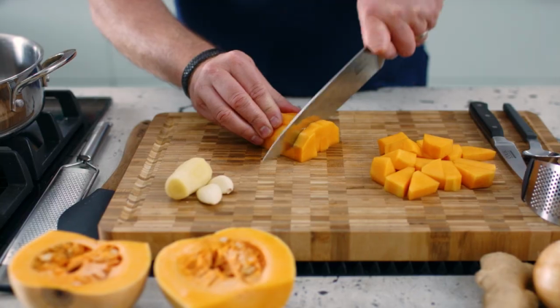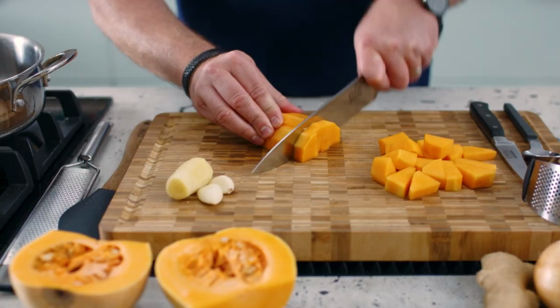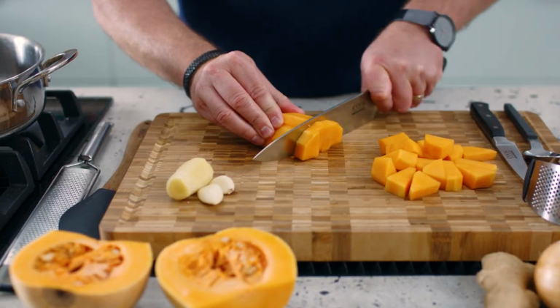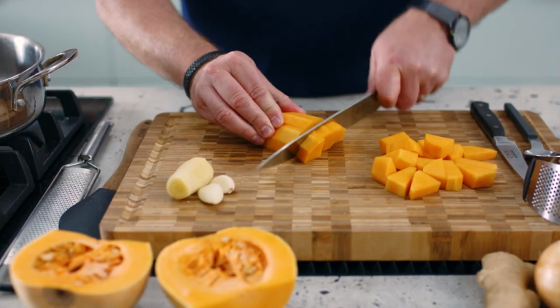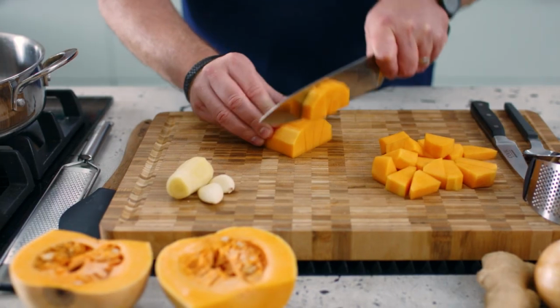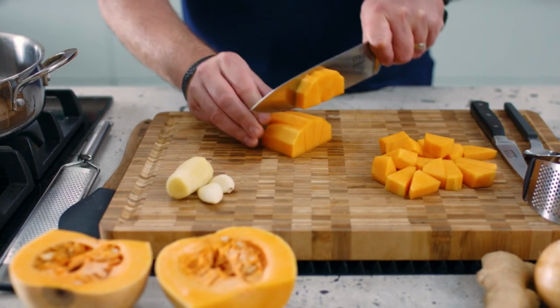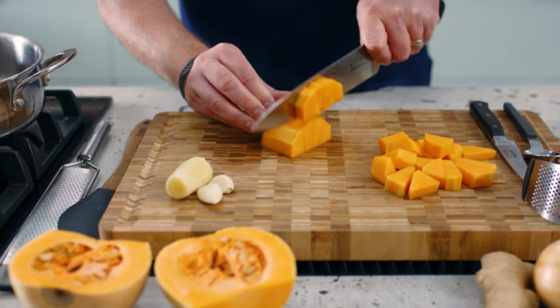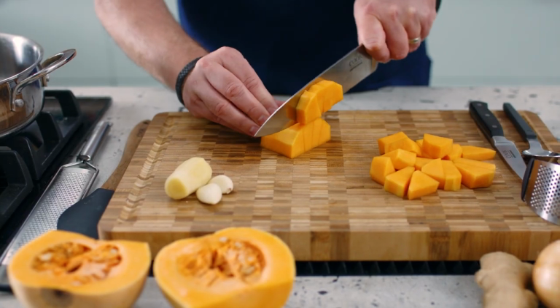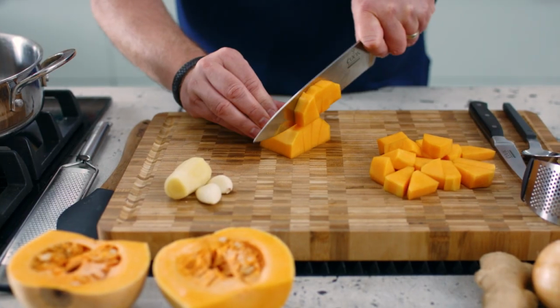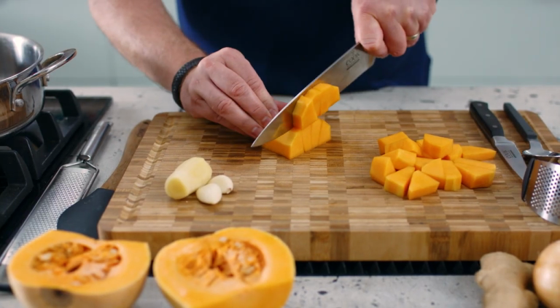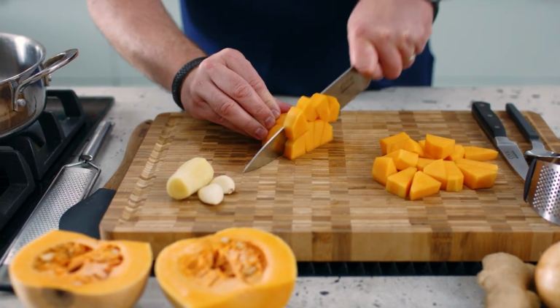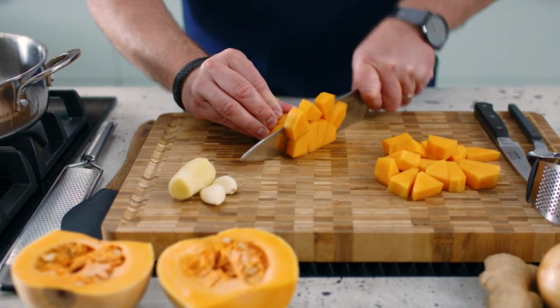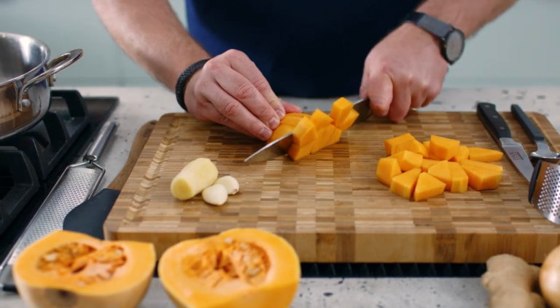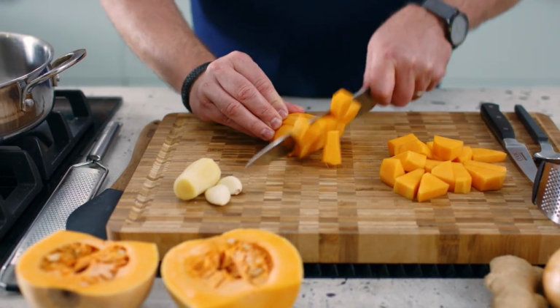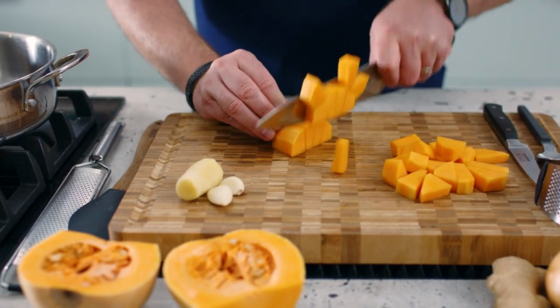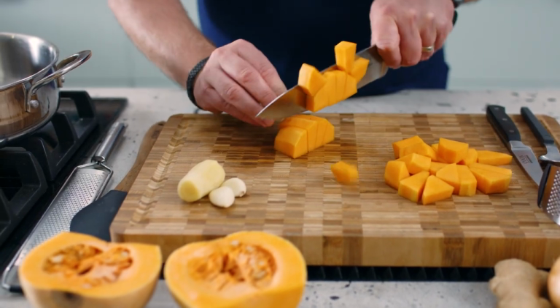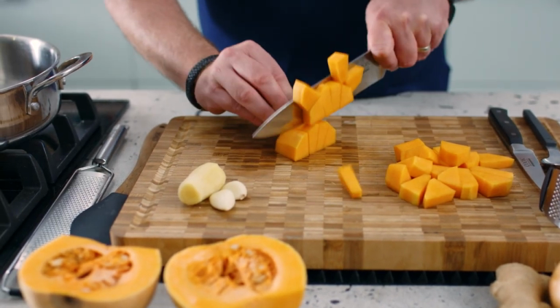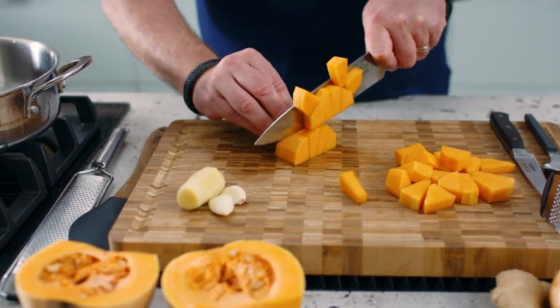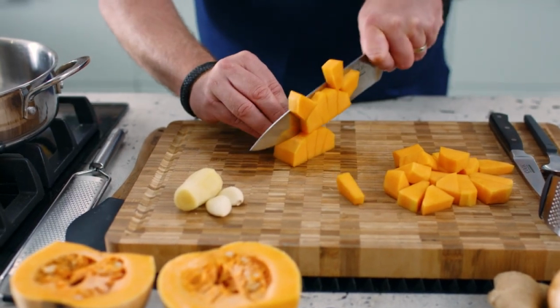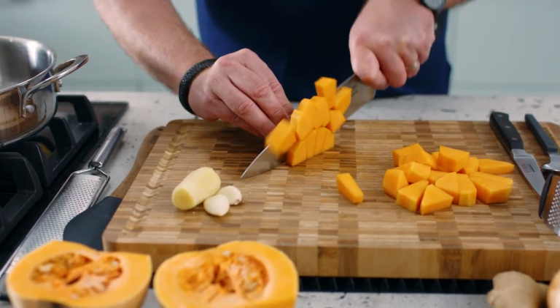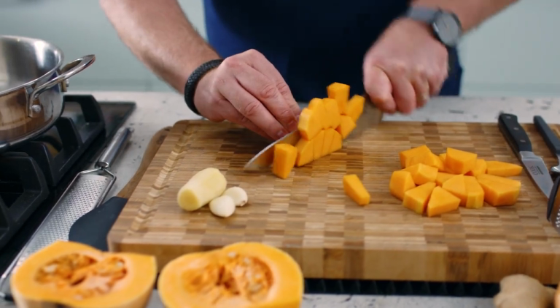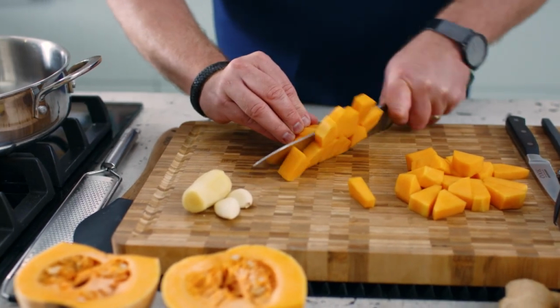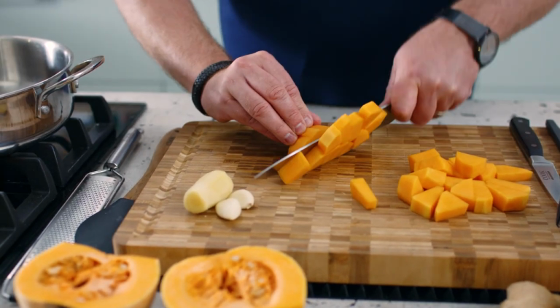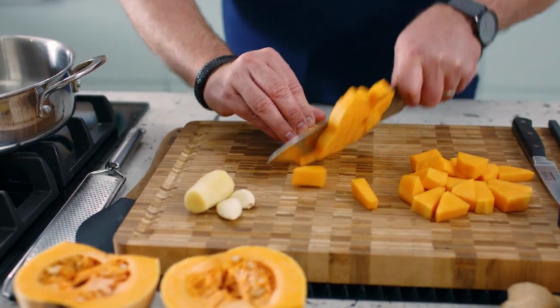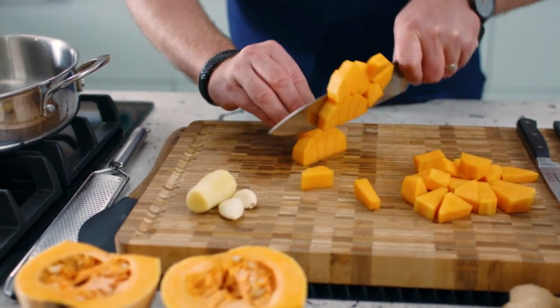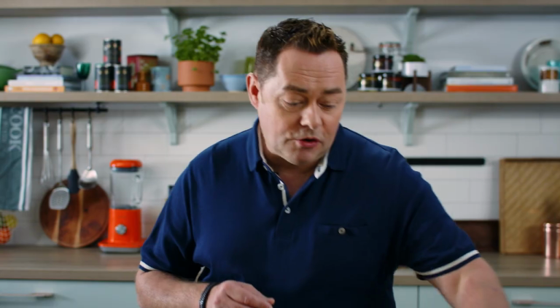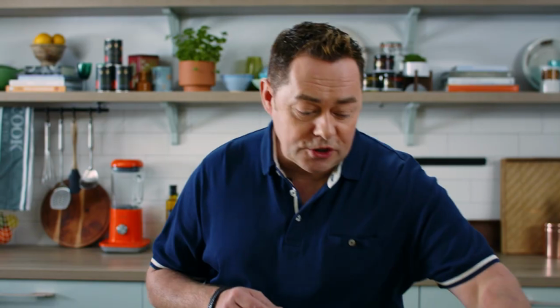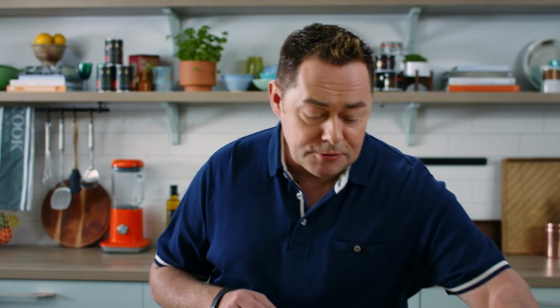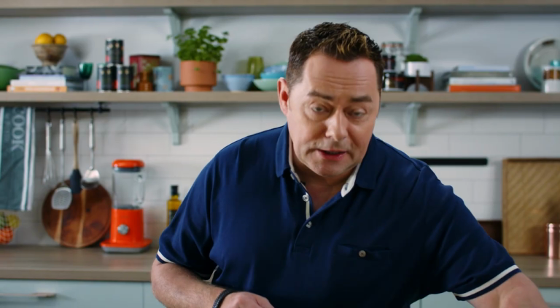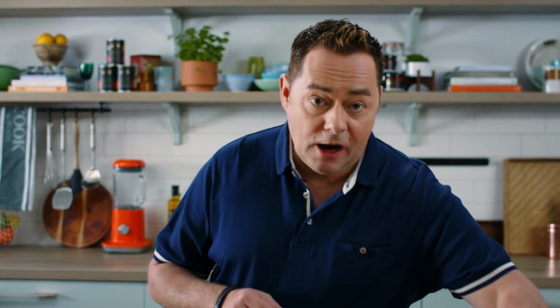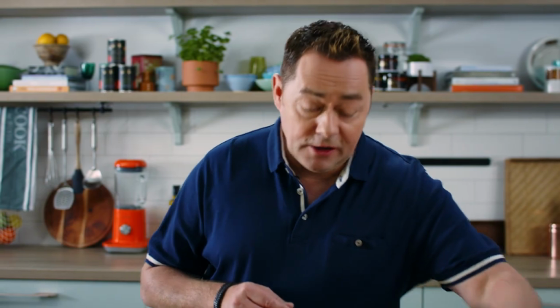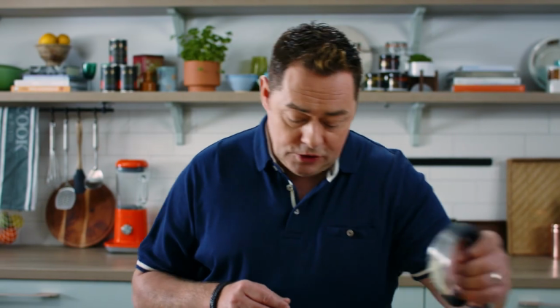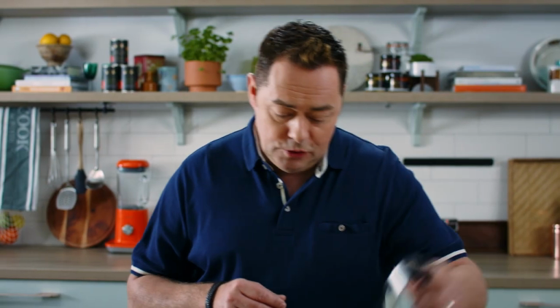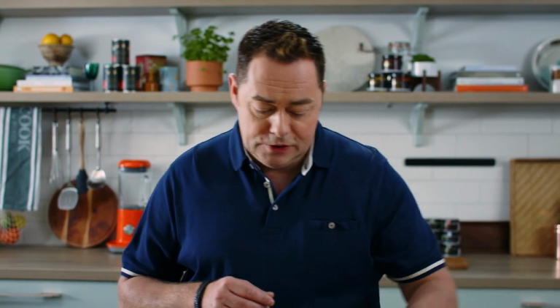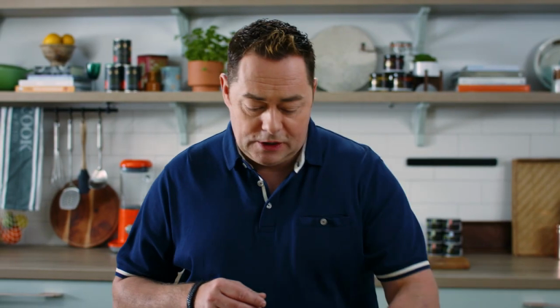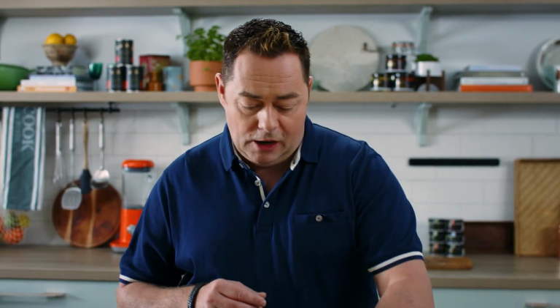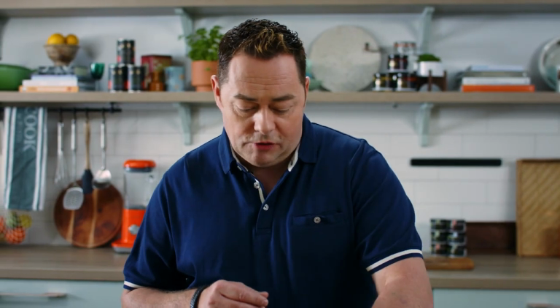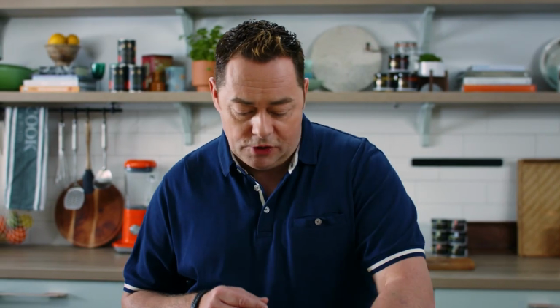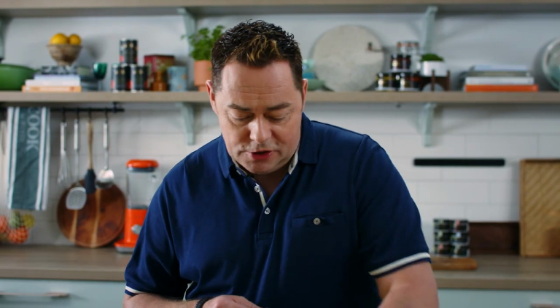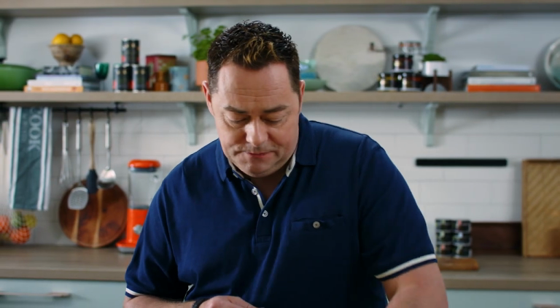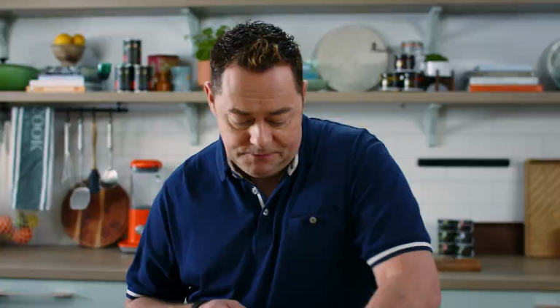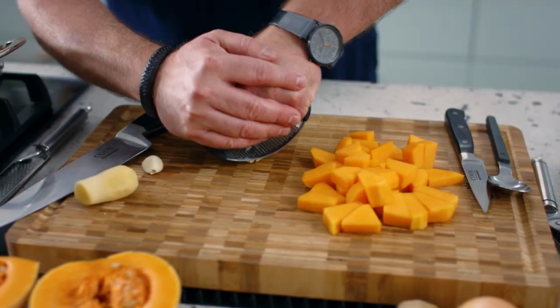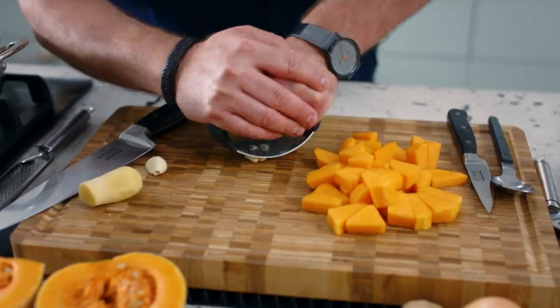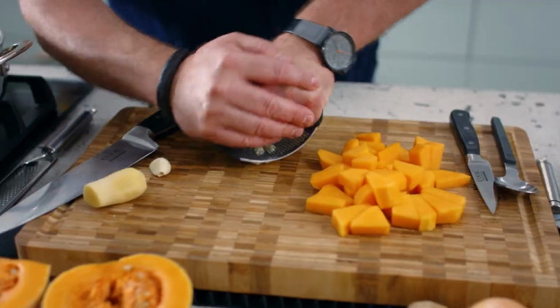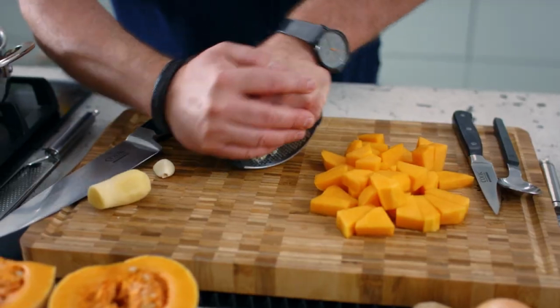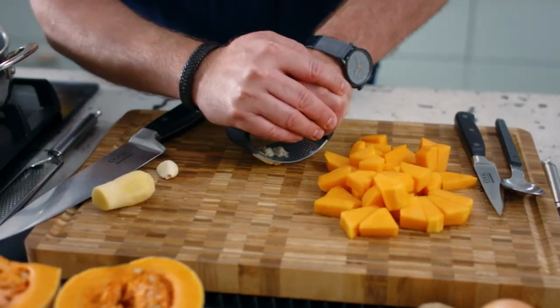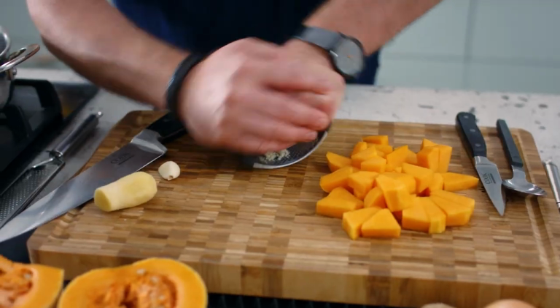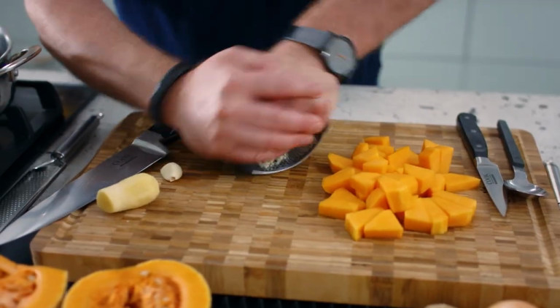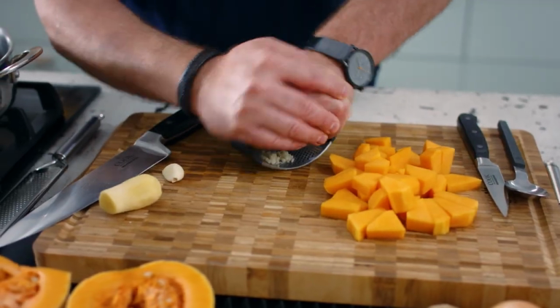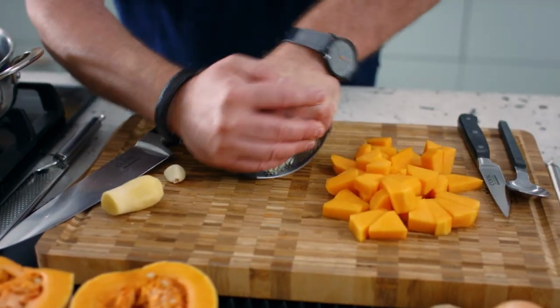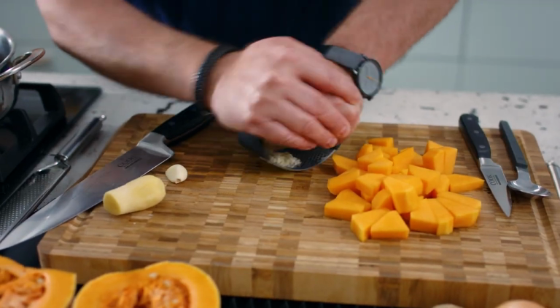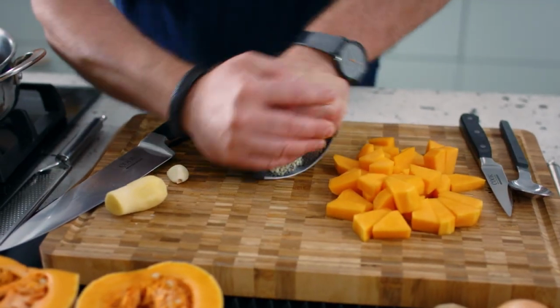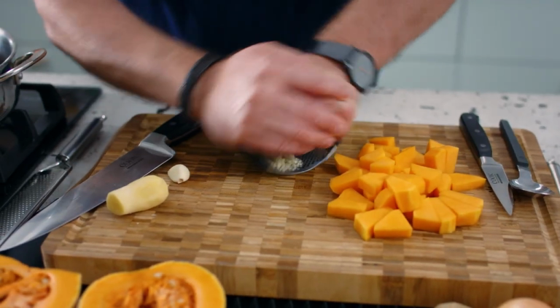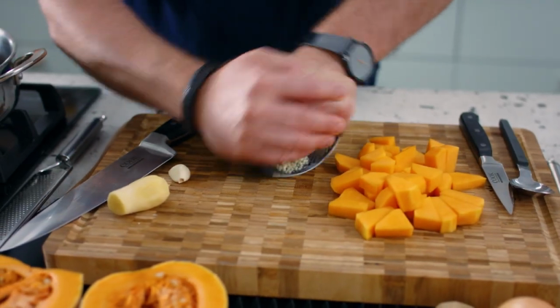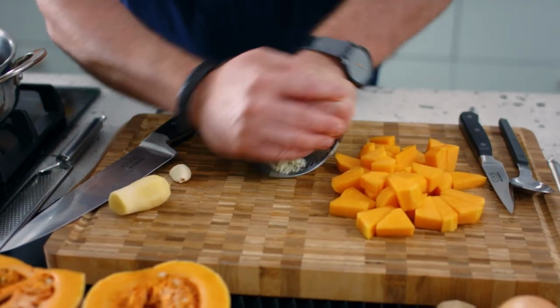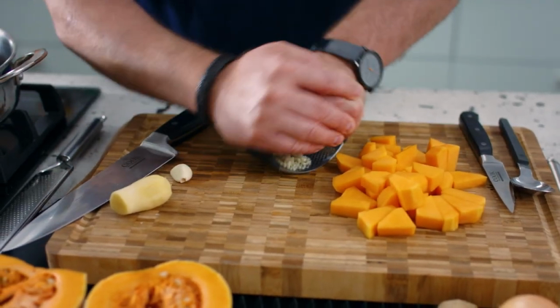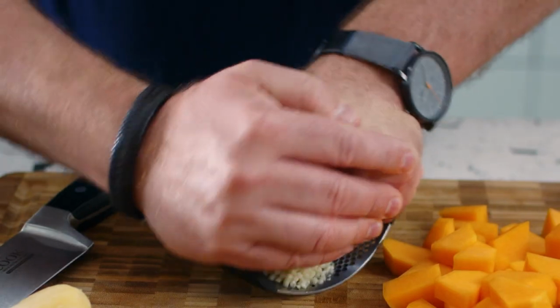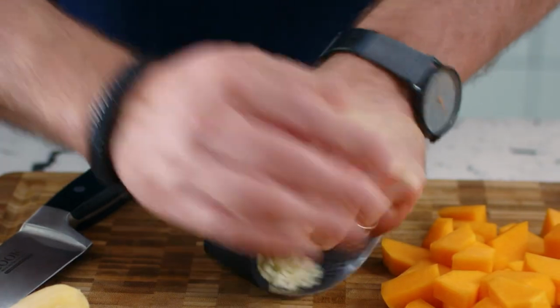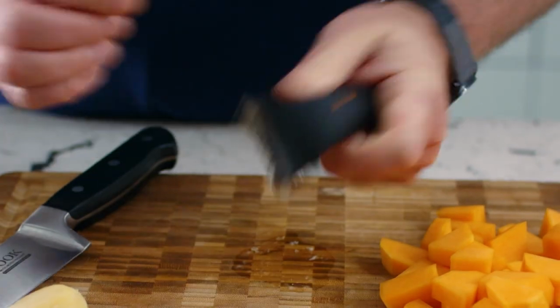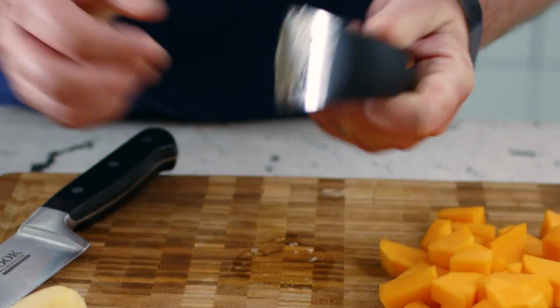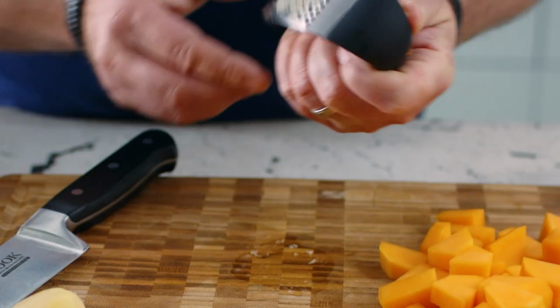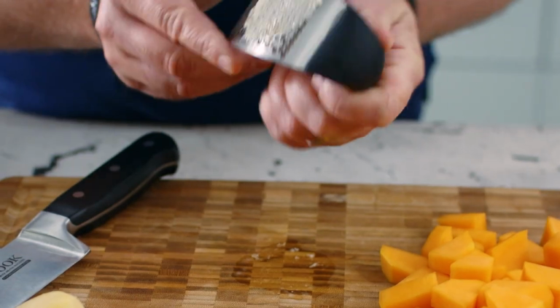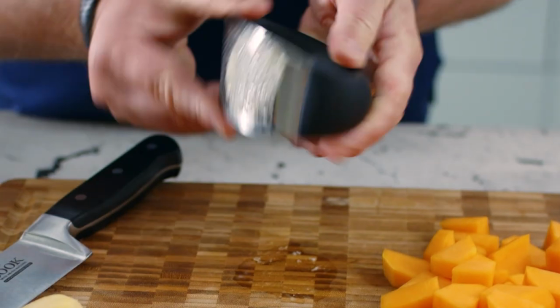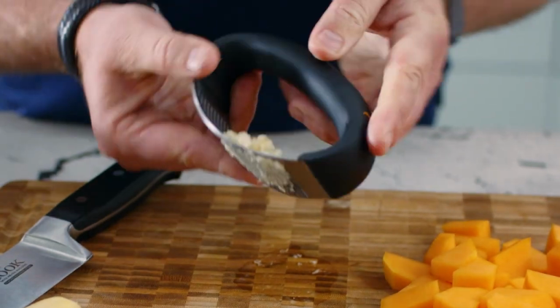Nice big chunks. So now I'm gonna crush my garlic using the garlic crusher — just rock it over and back on the board. How easy is that?